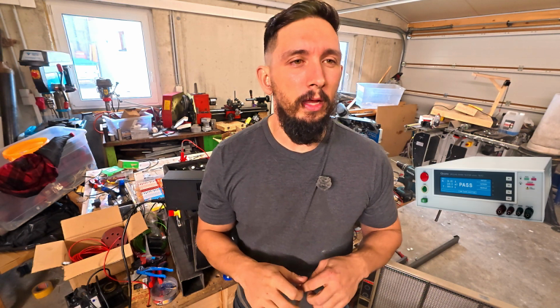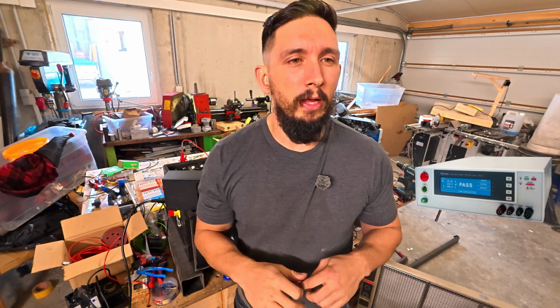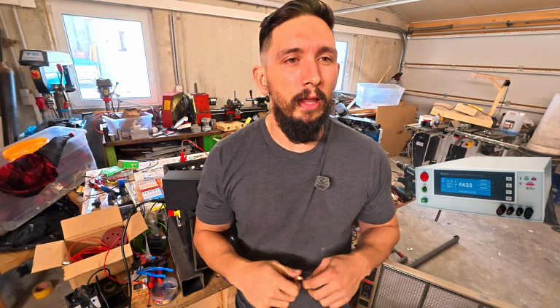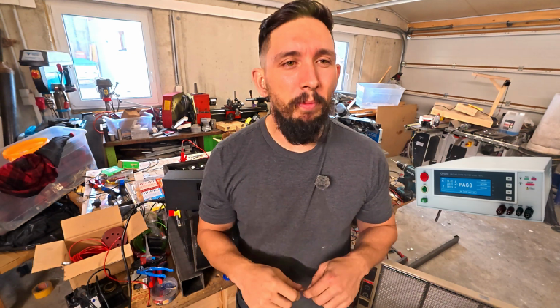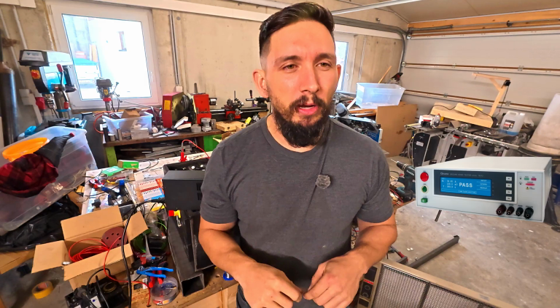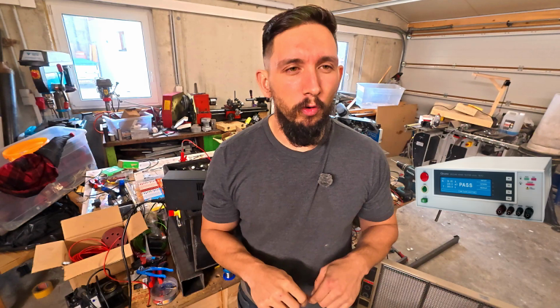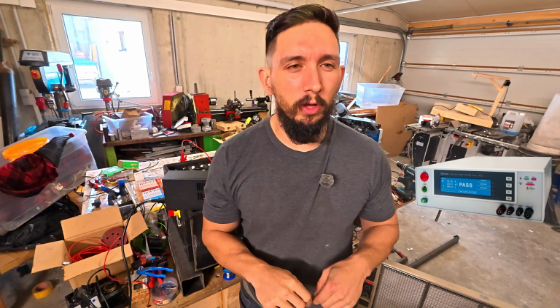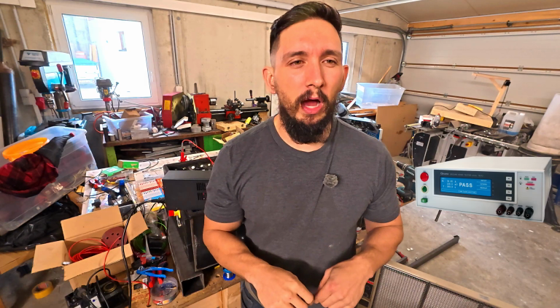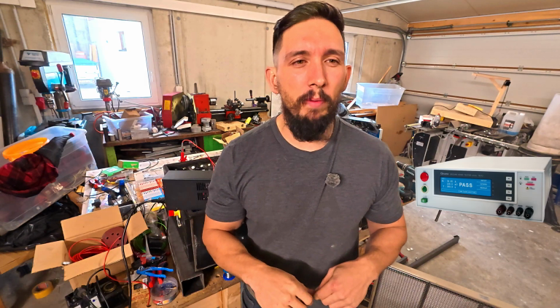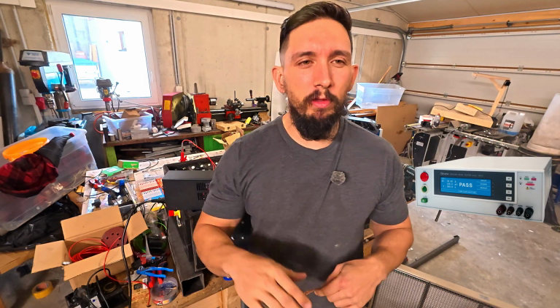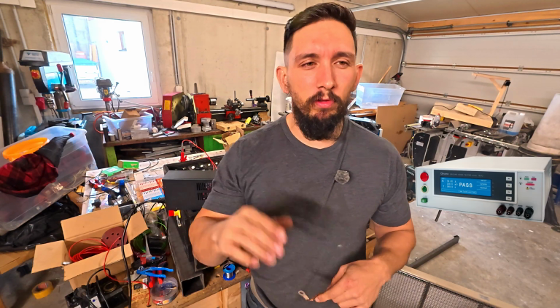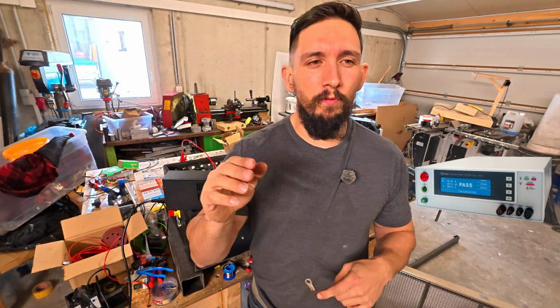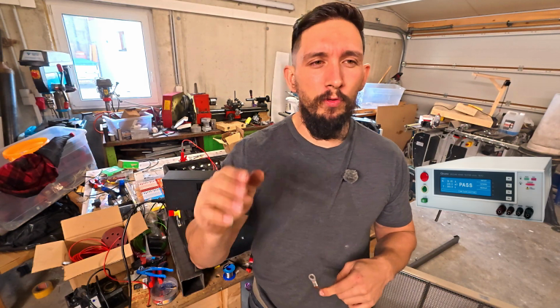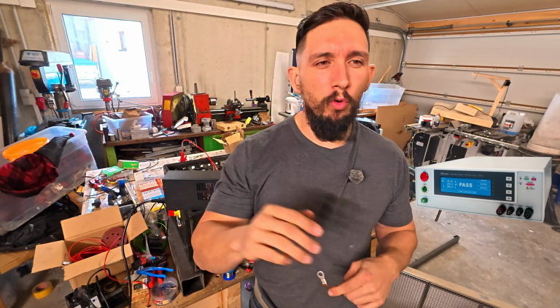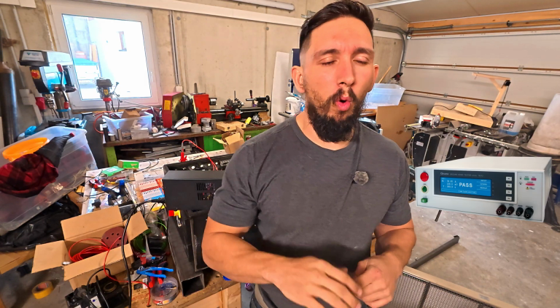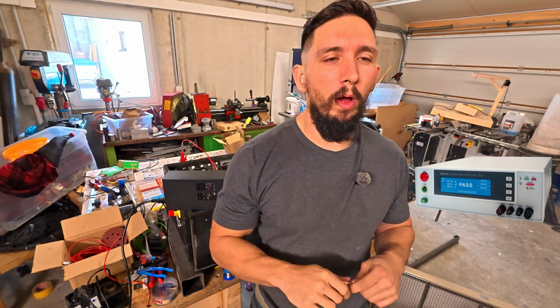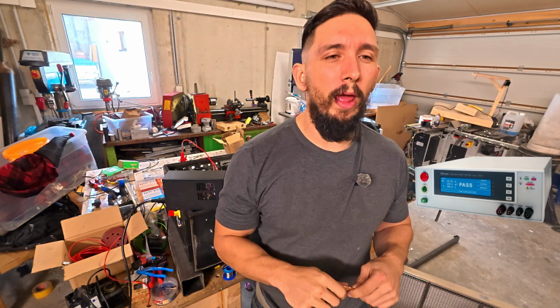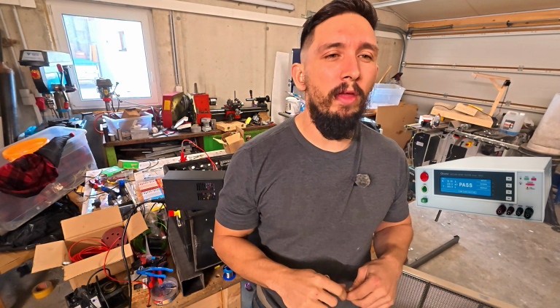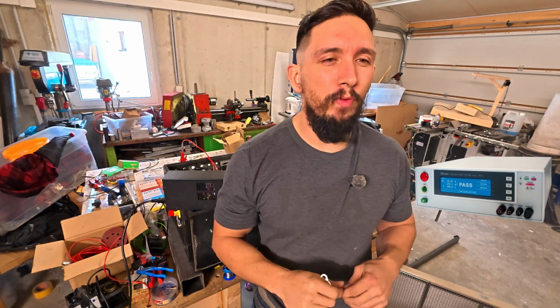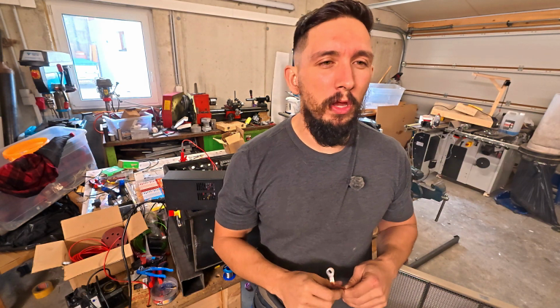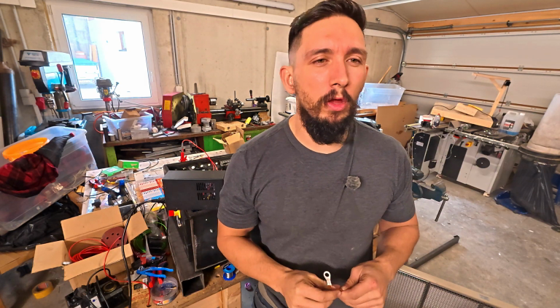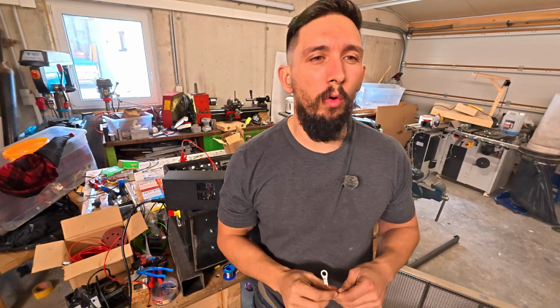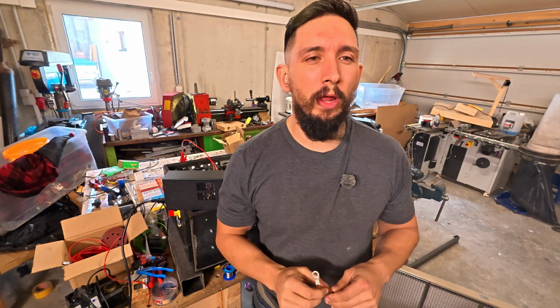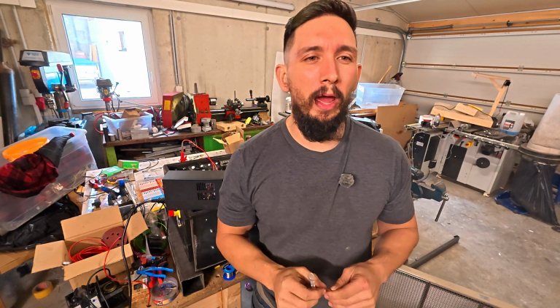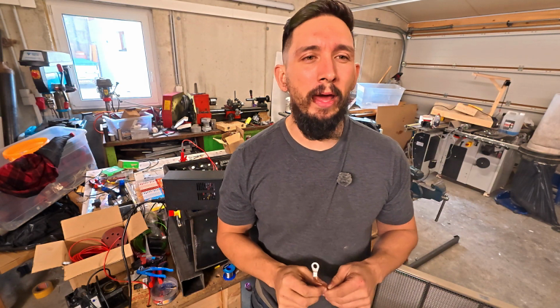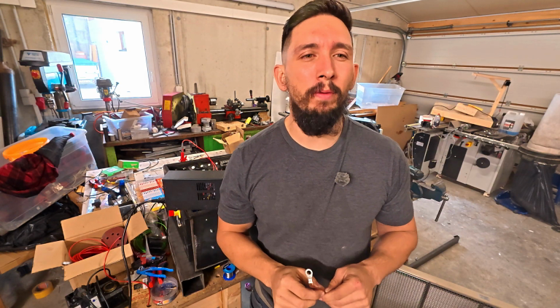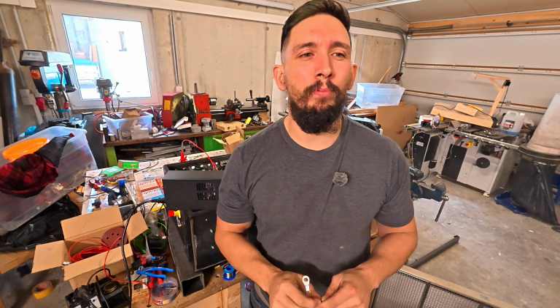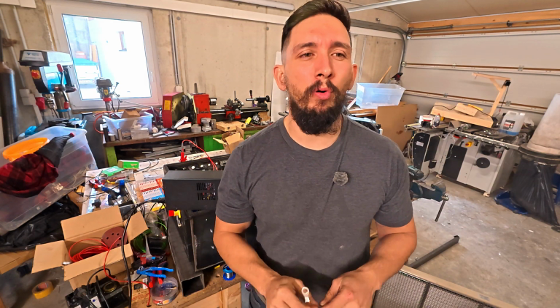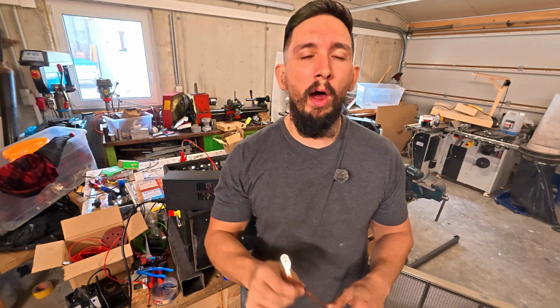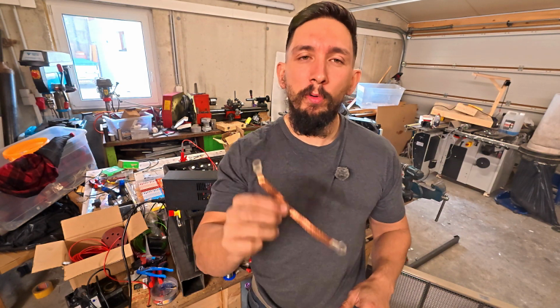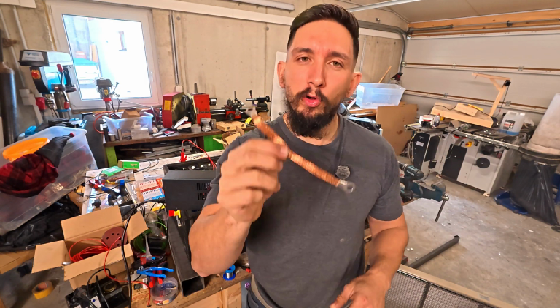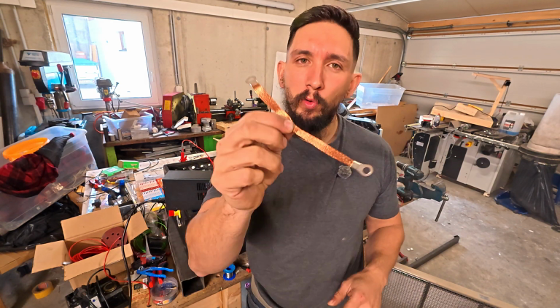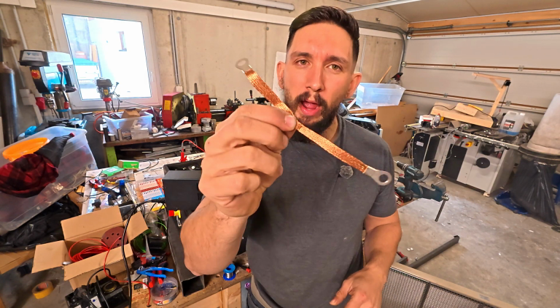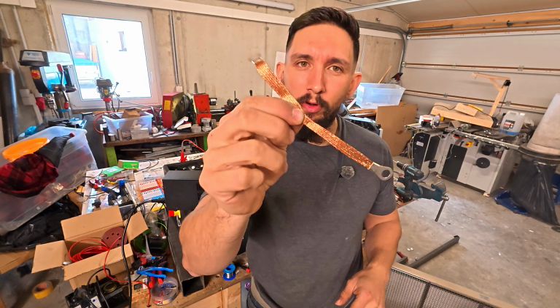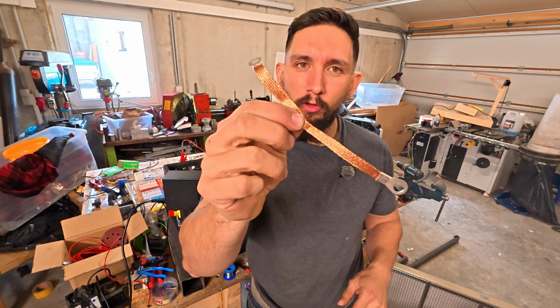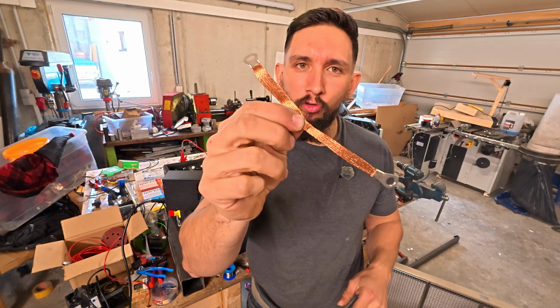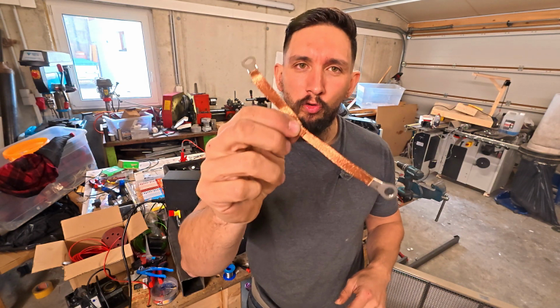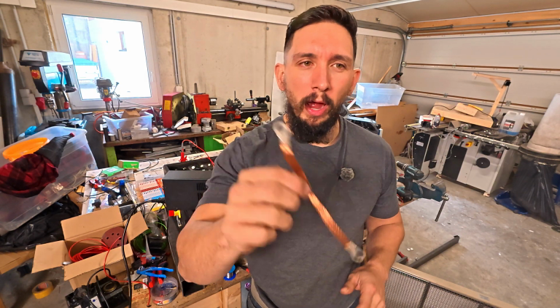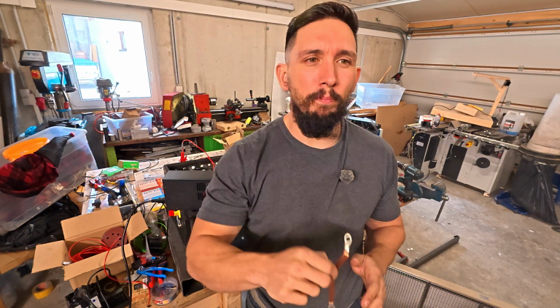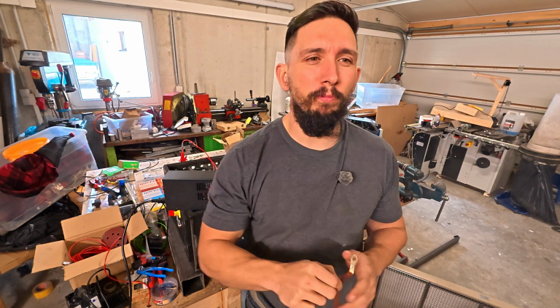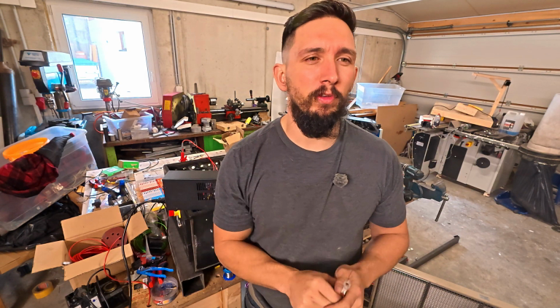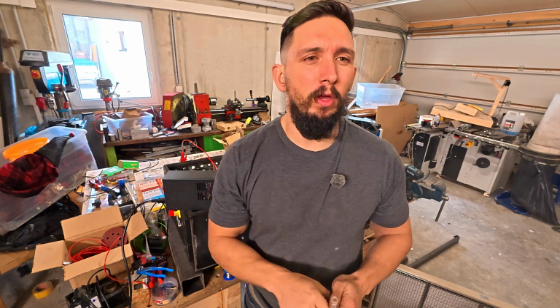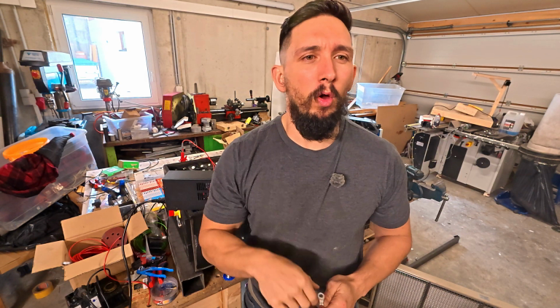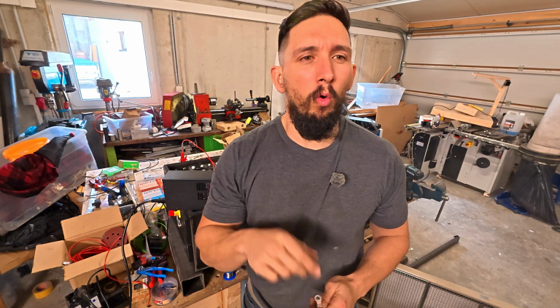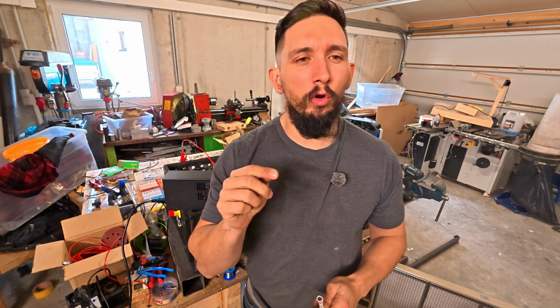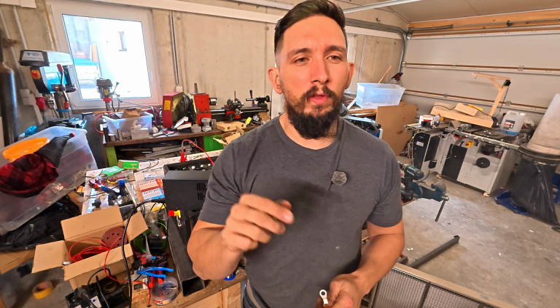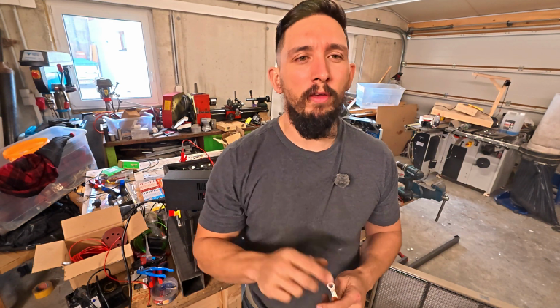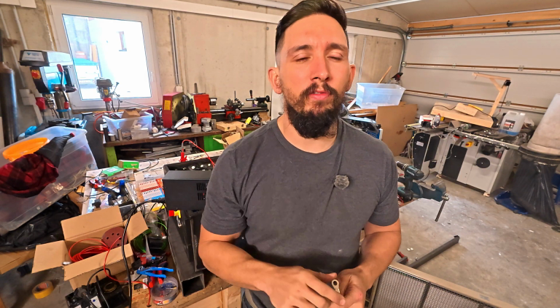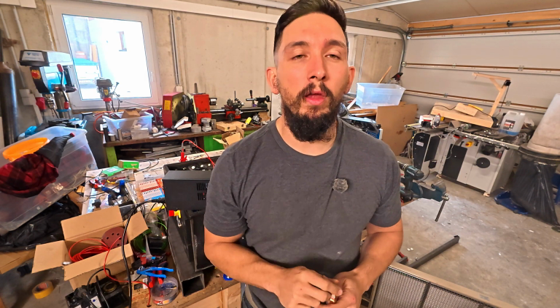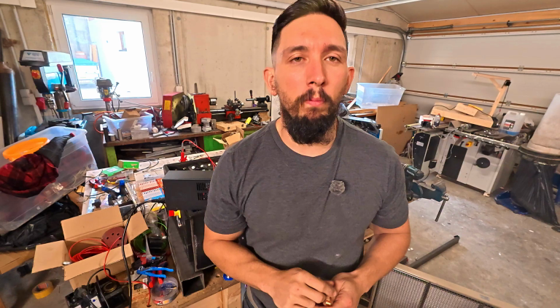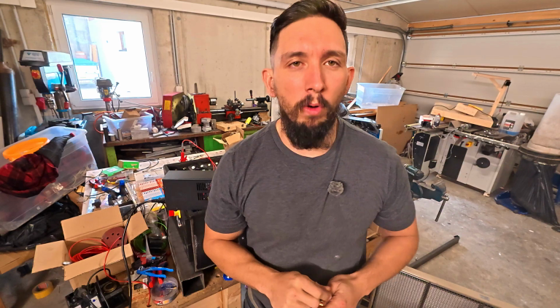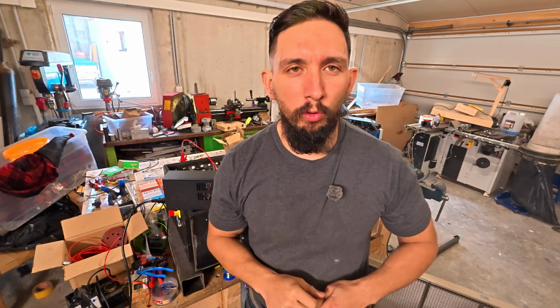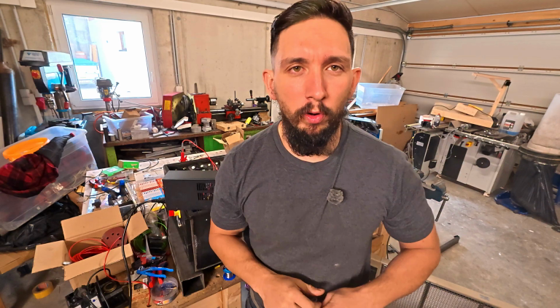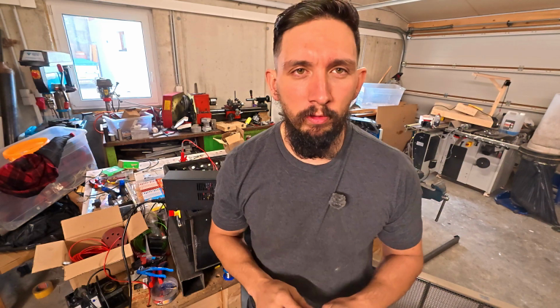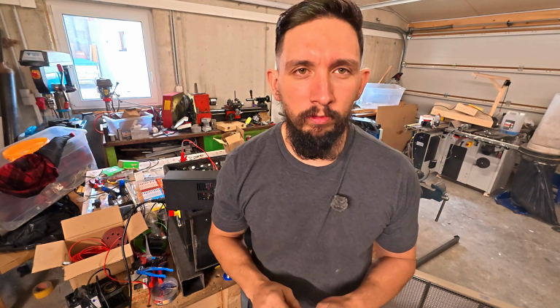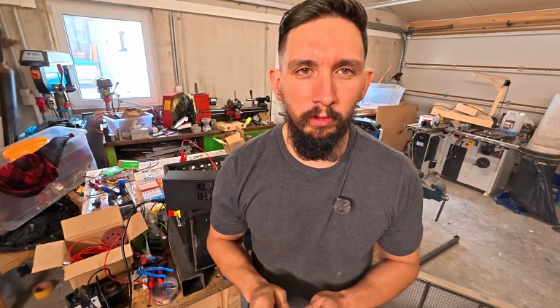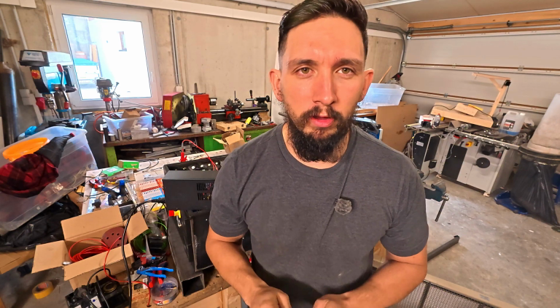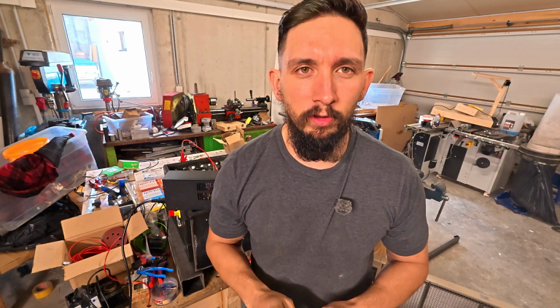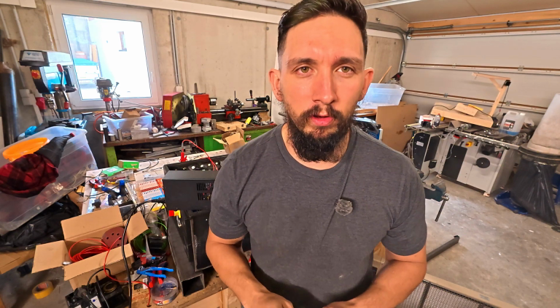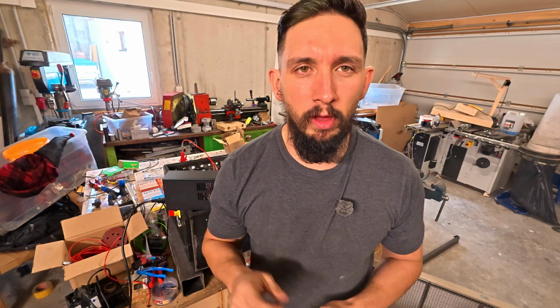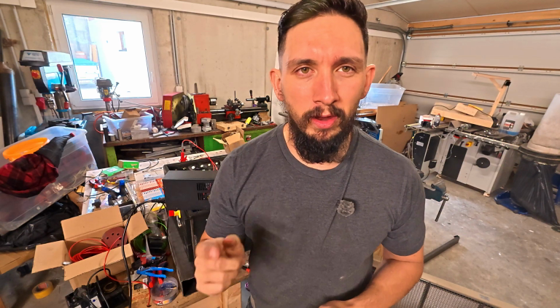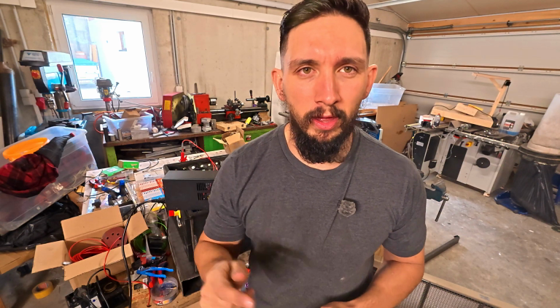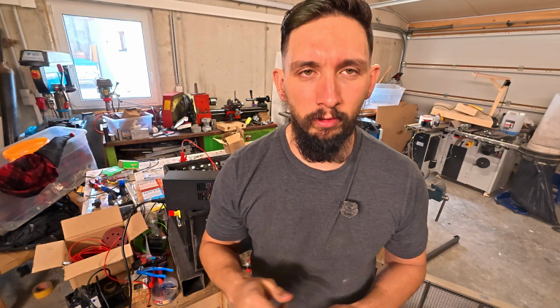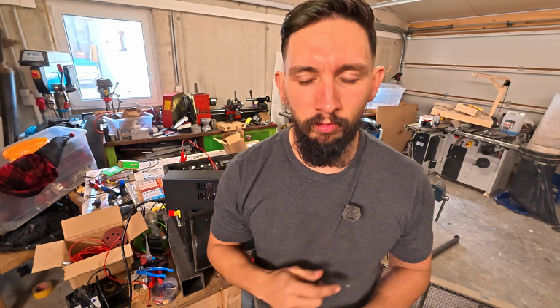Let me know in the comments if you want a video on adding proper grounding straps or testing motor insulation next.